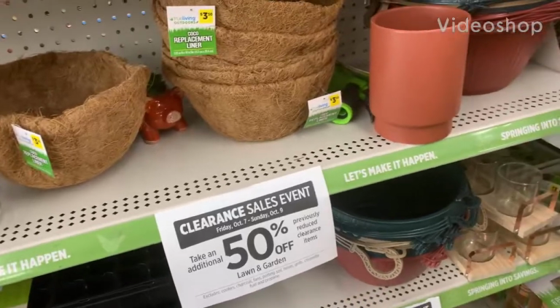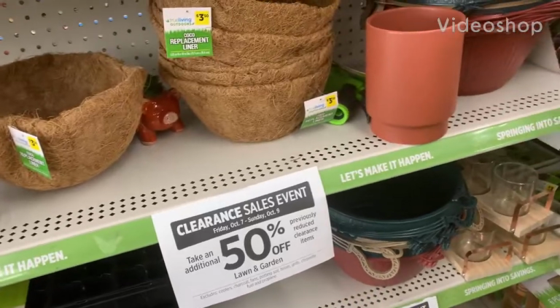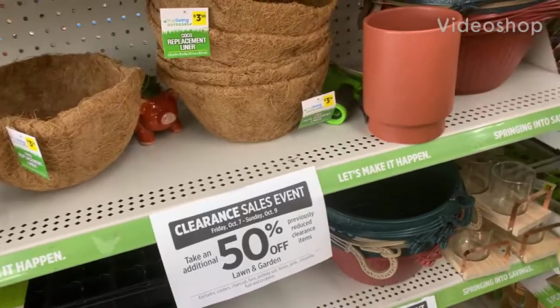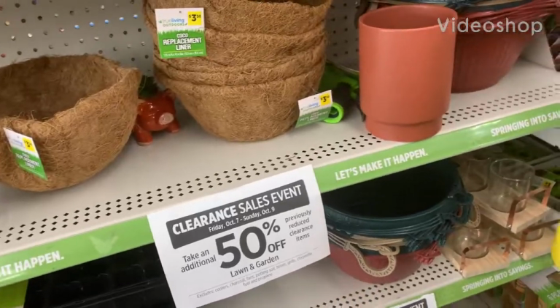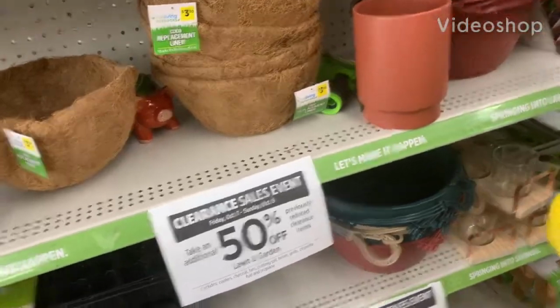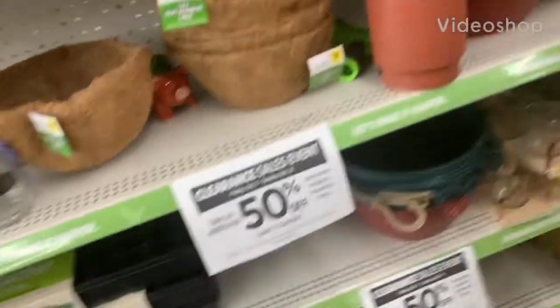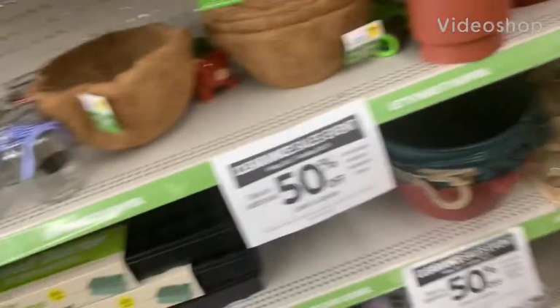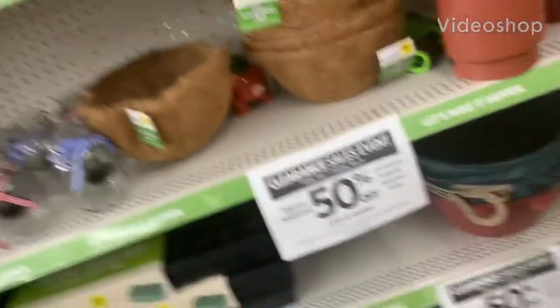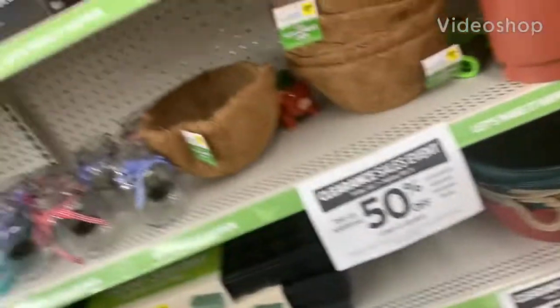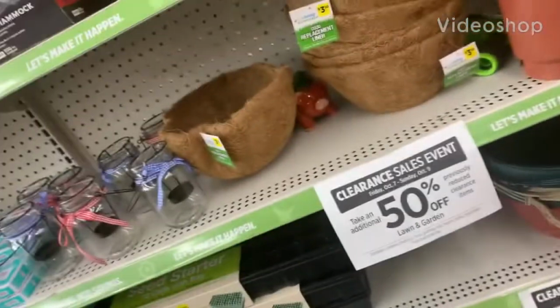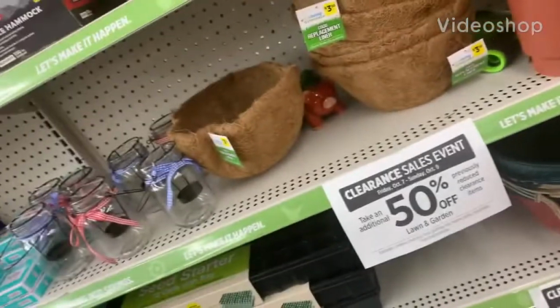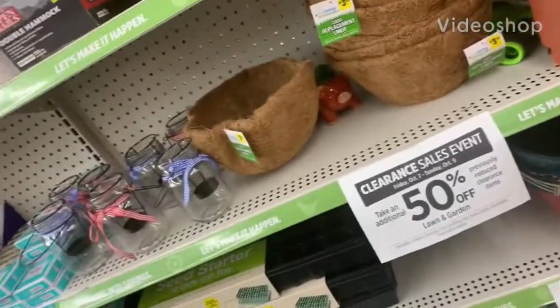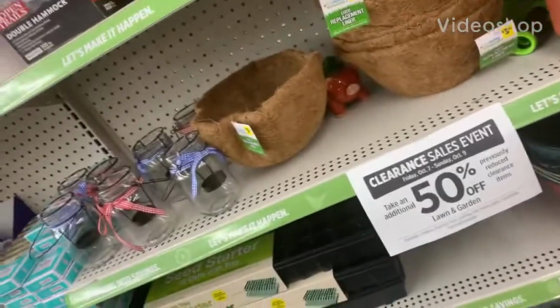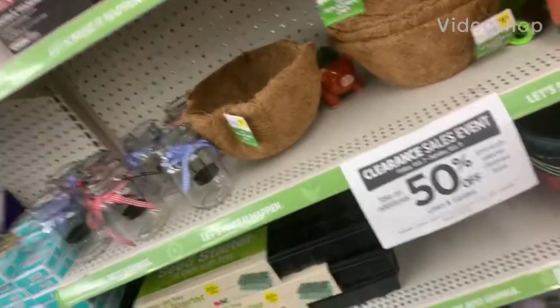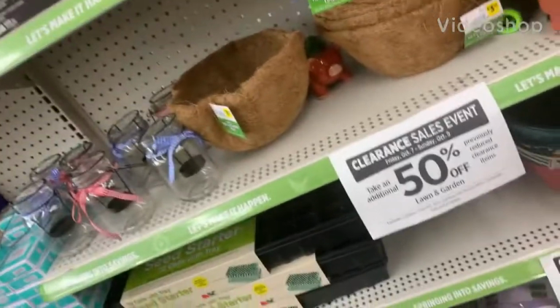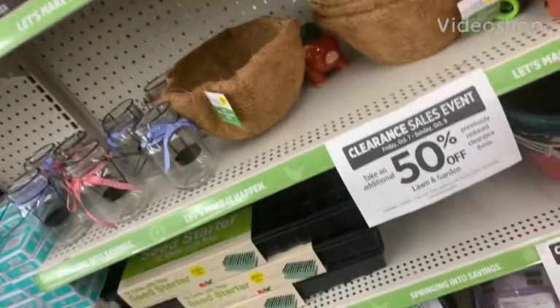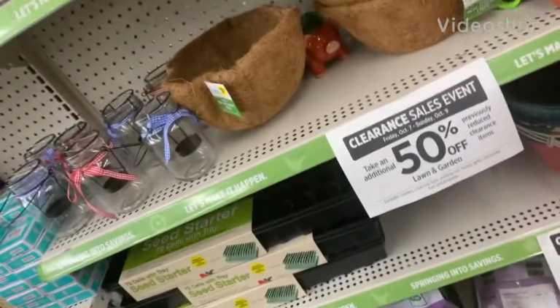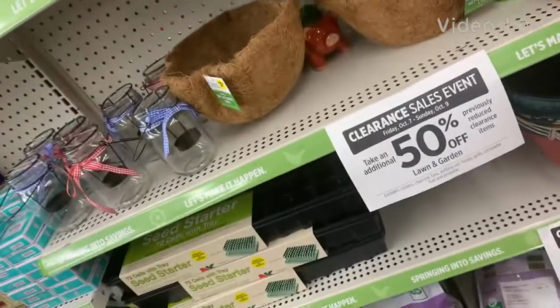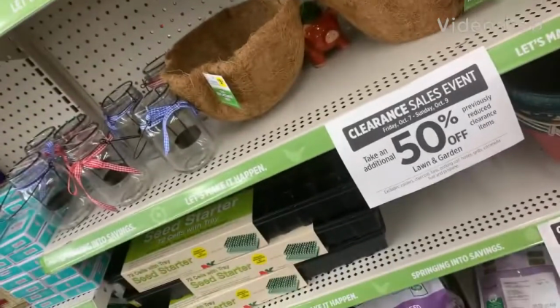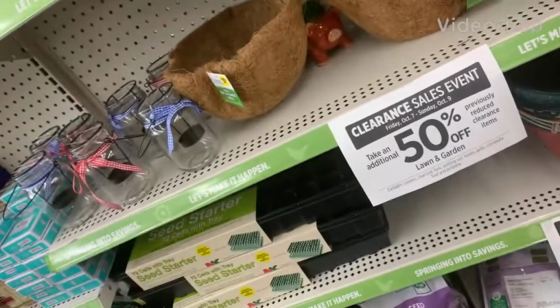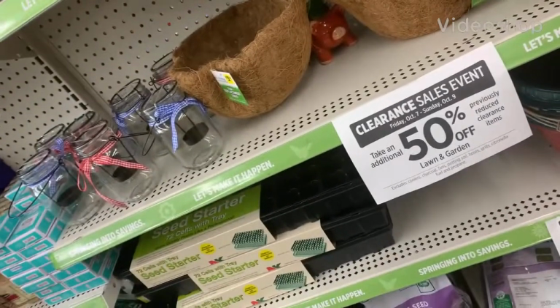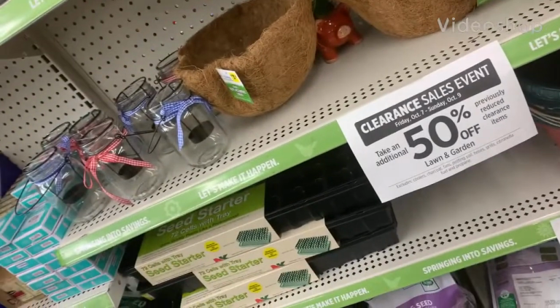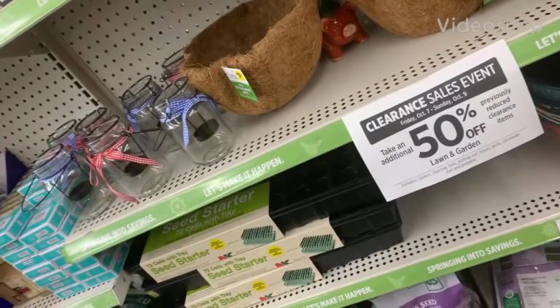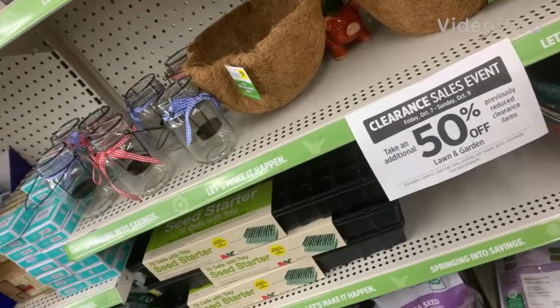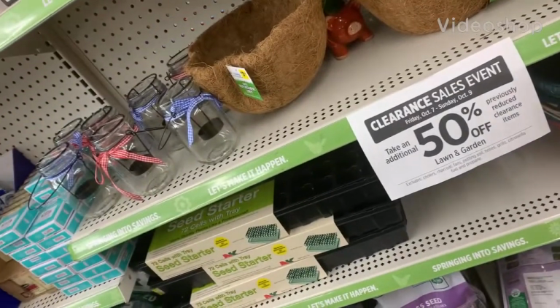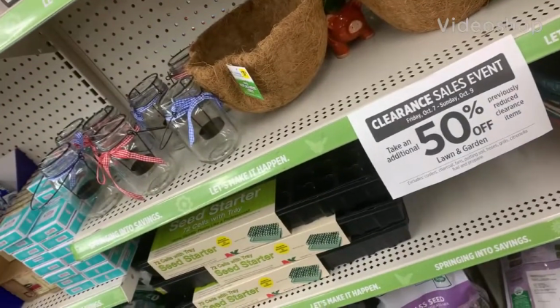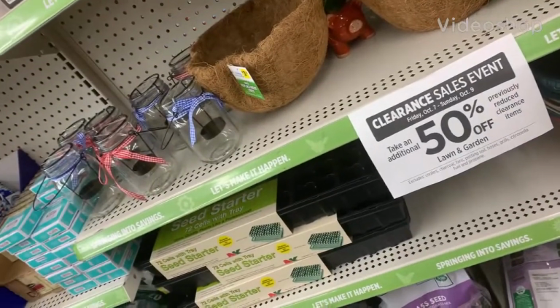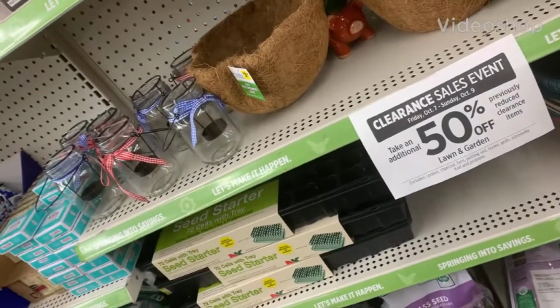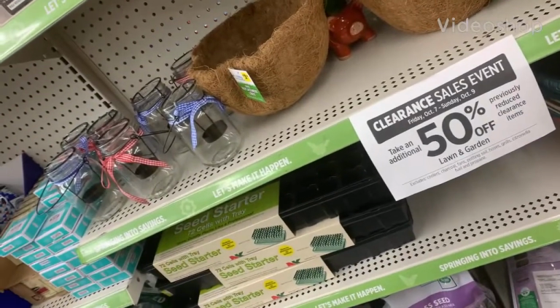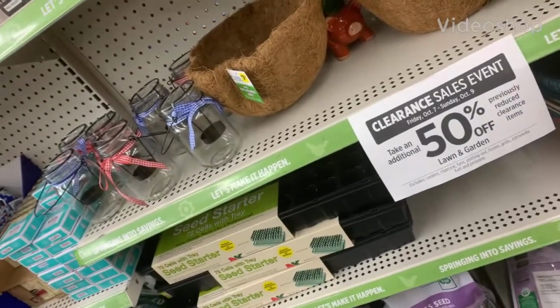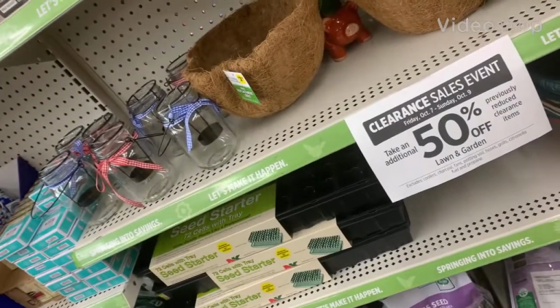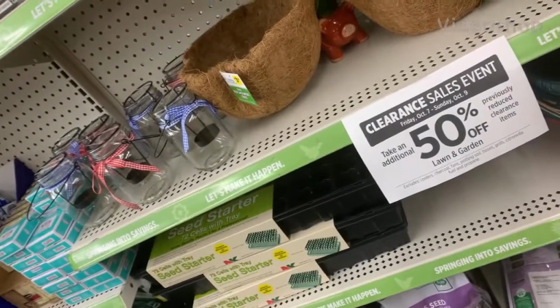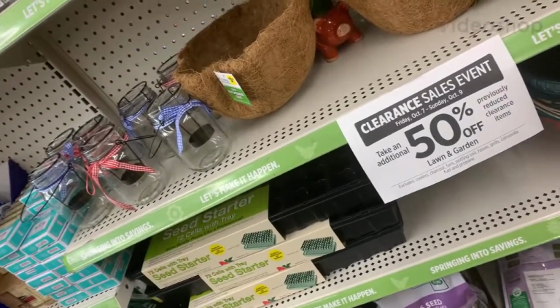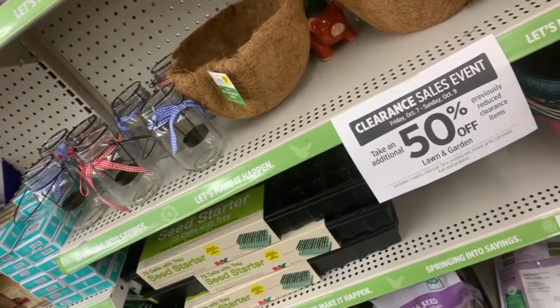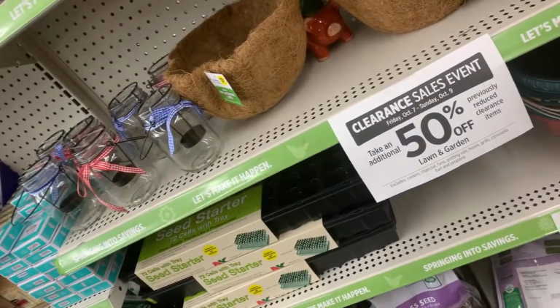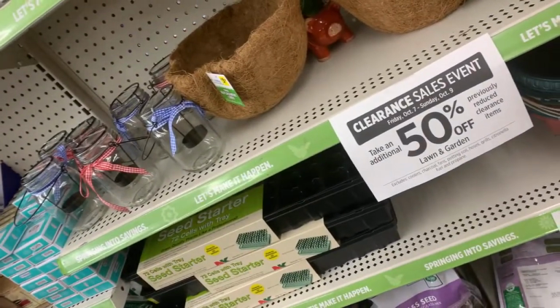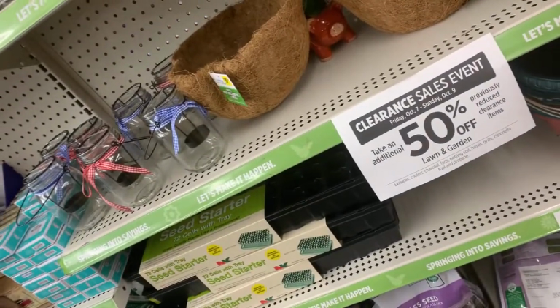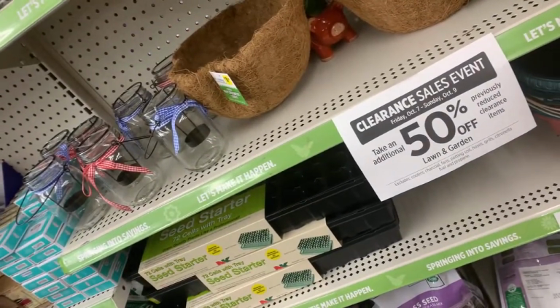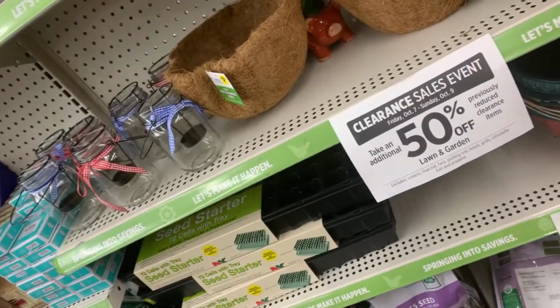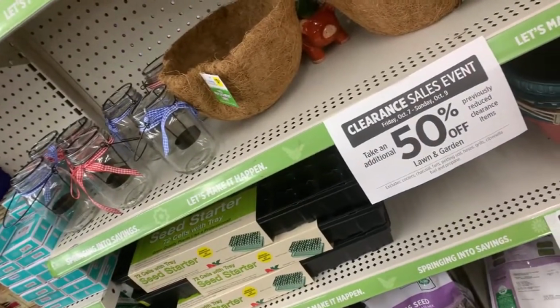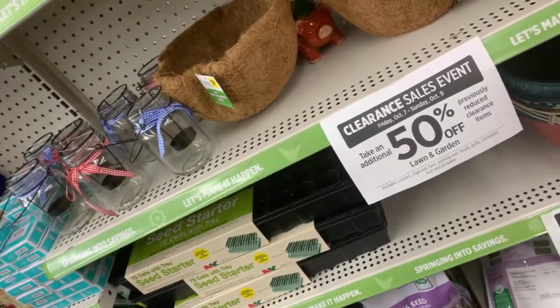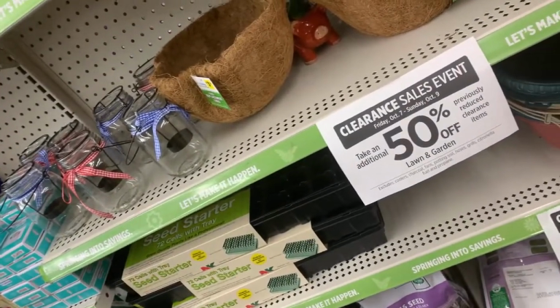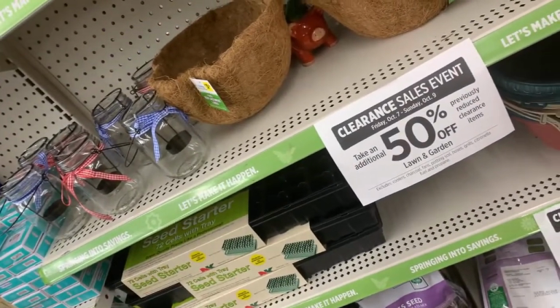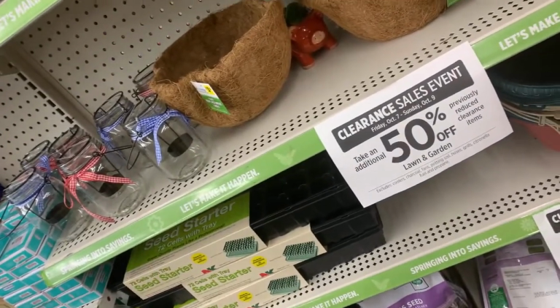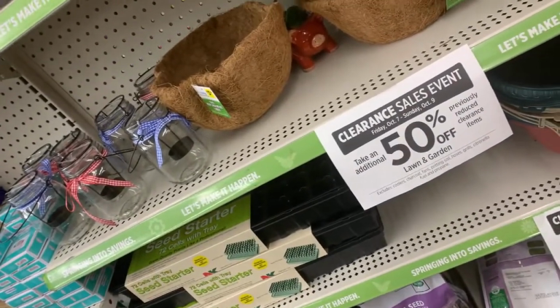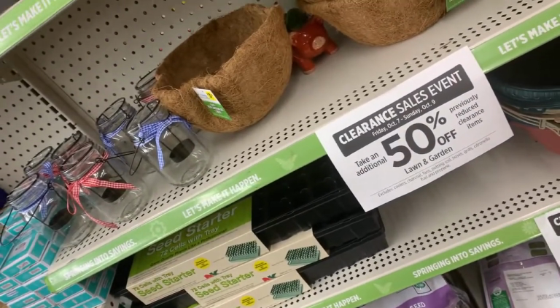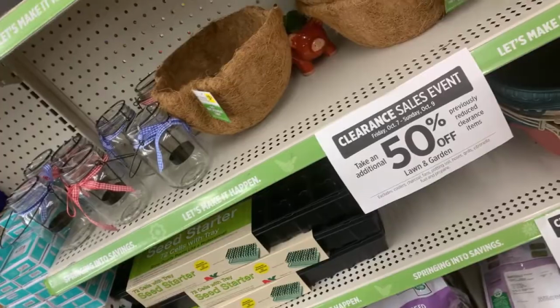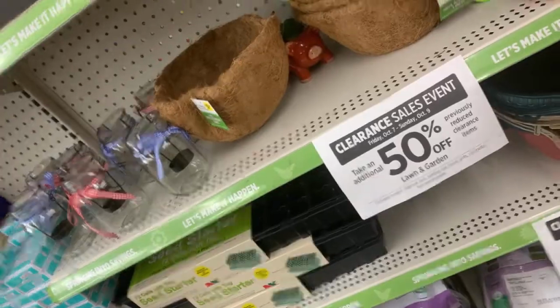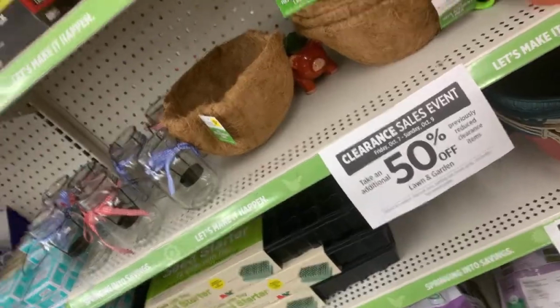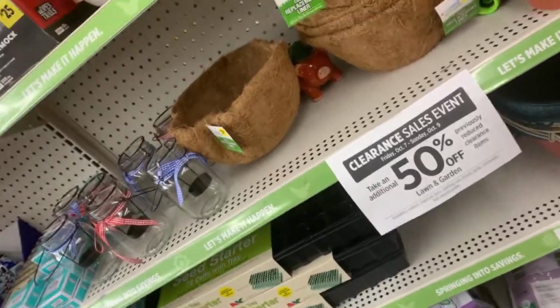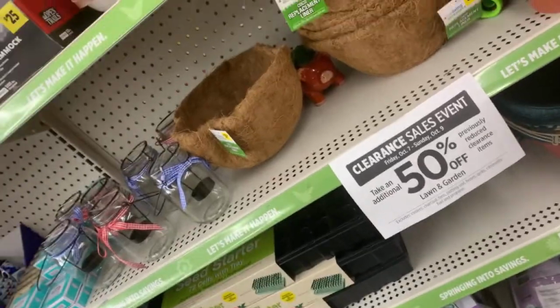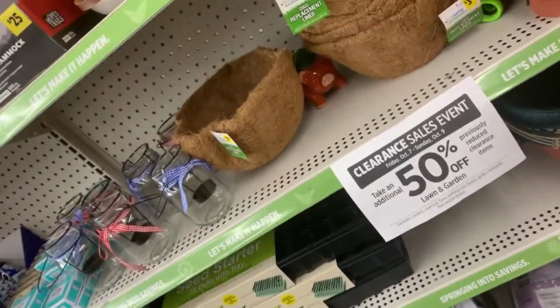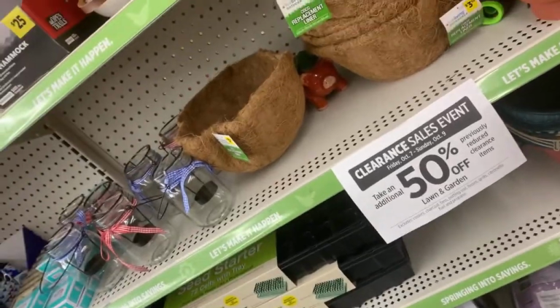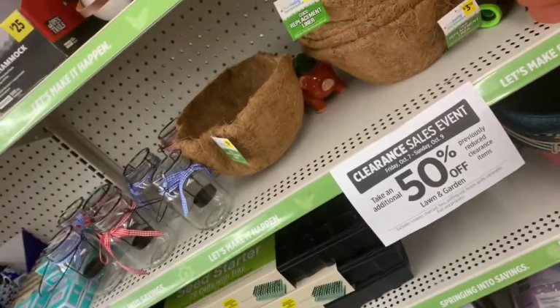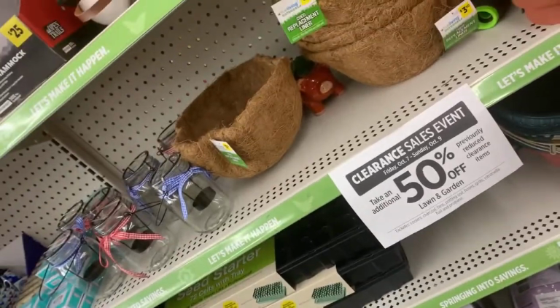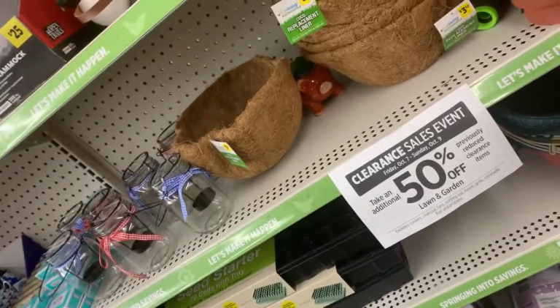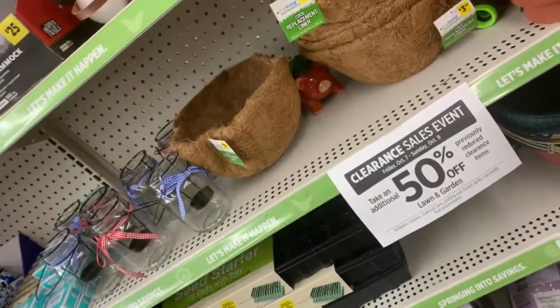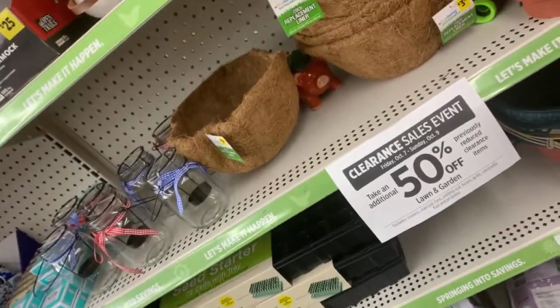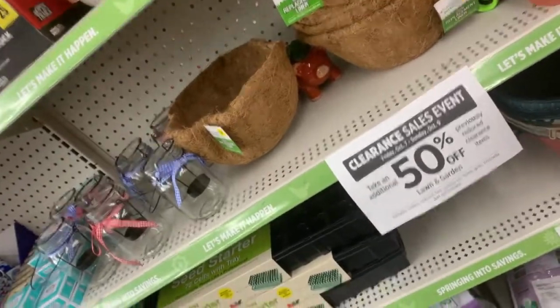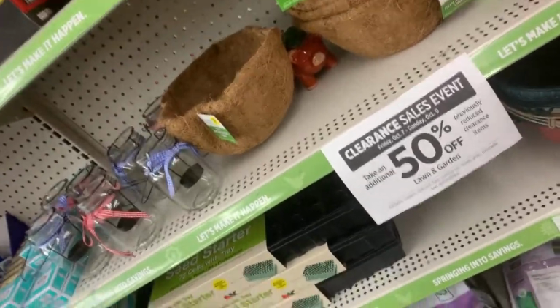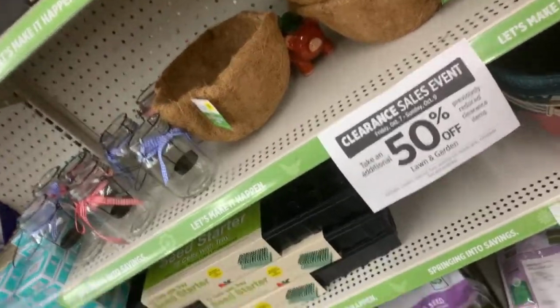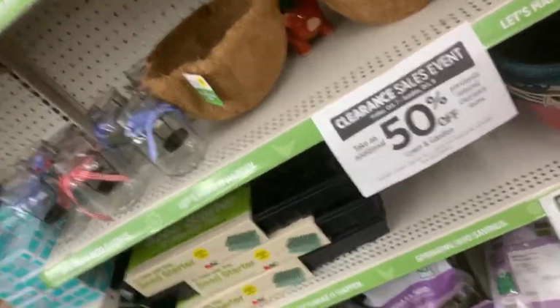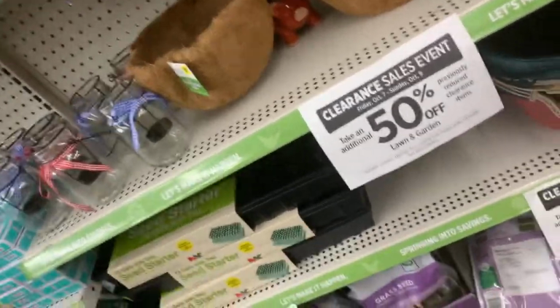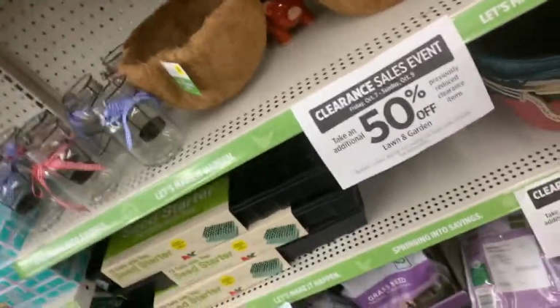Hello y'all, welcome back to my channel, Saving with Nika. So today we're in Dollar General looking at the clearance sale to see what they have going on.